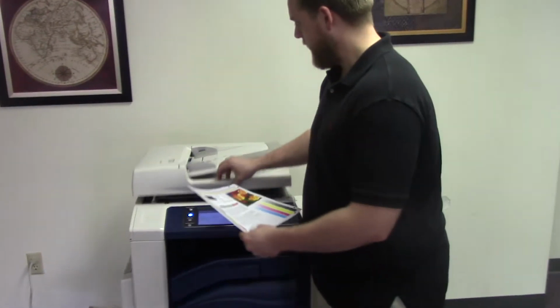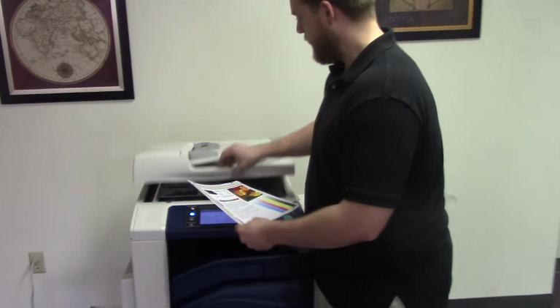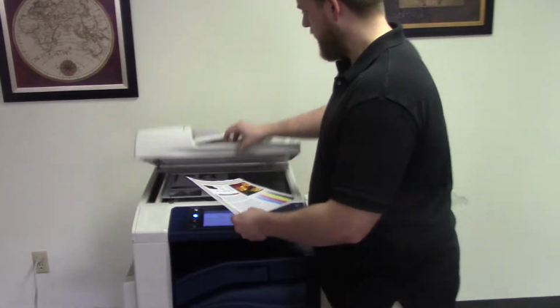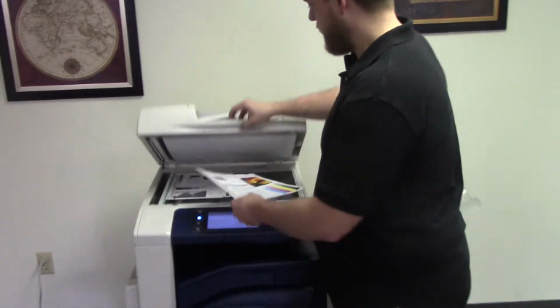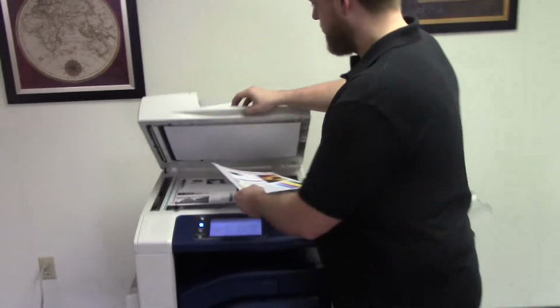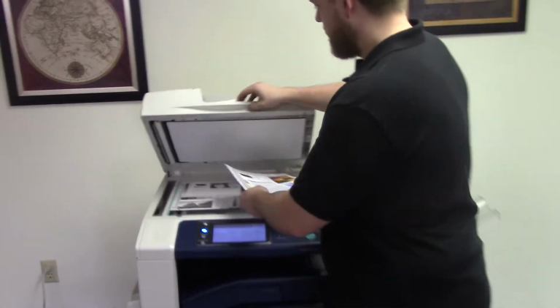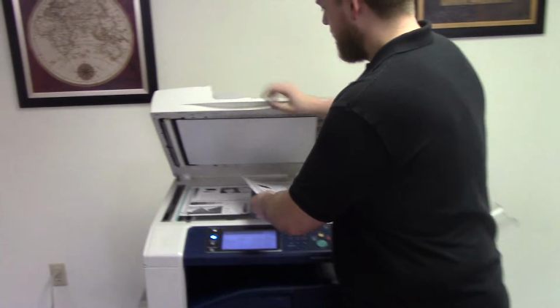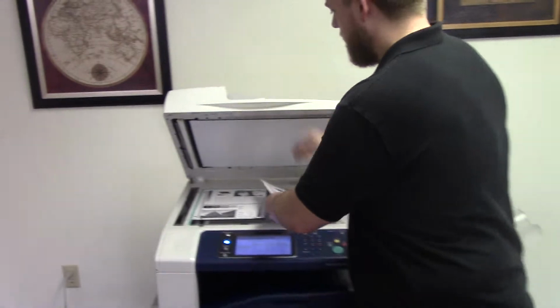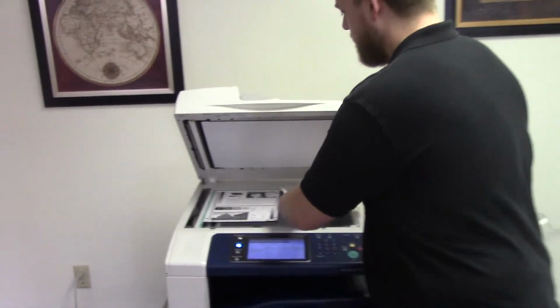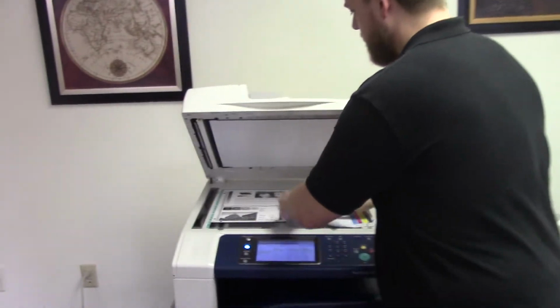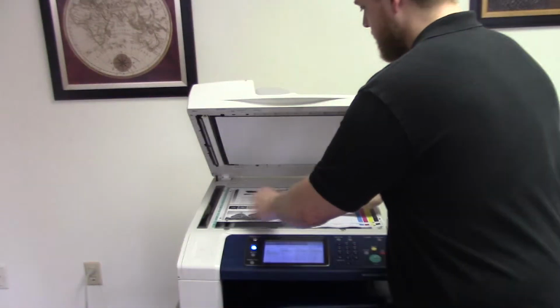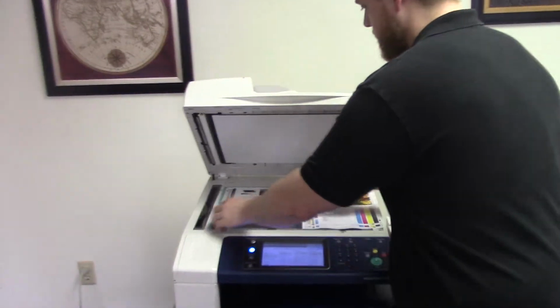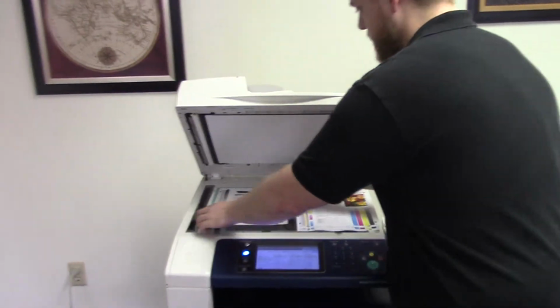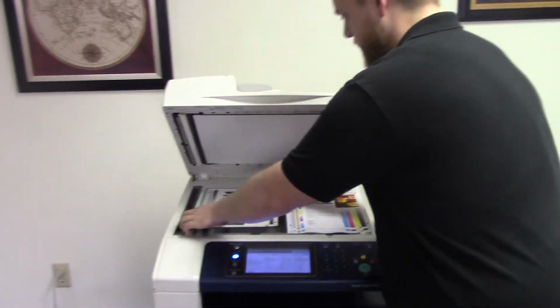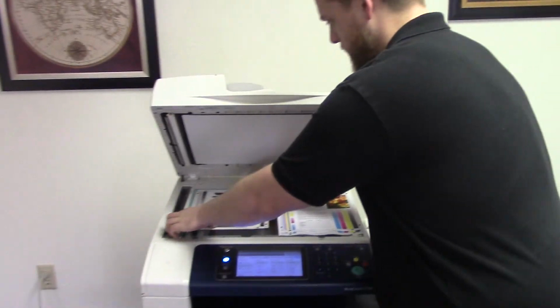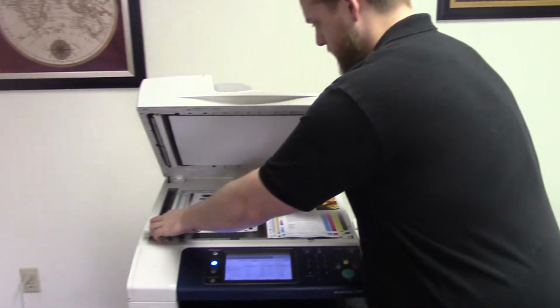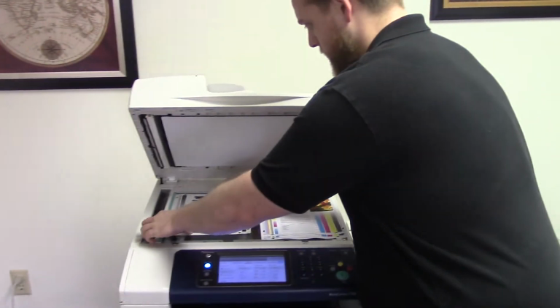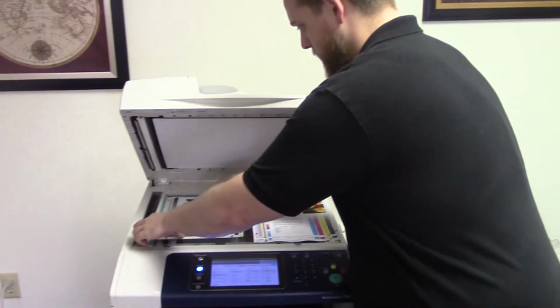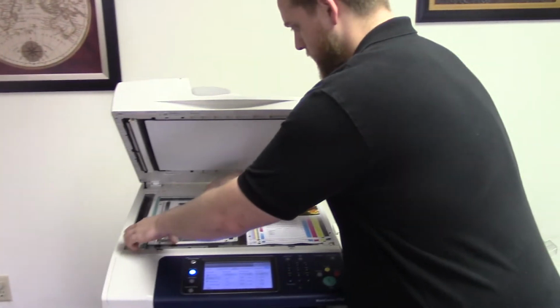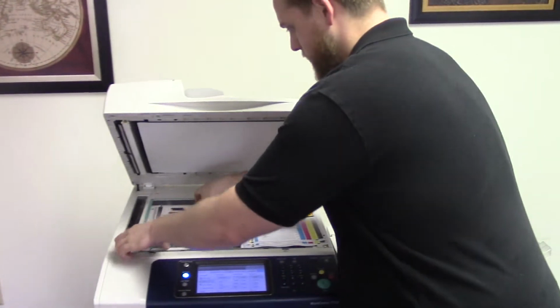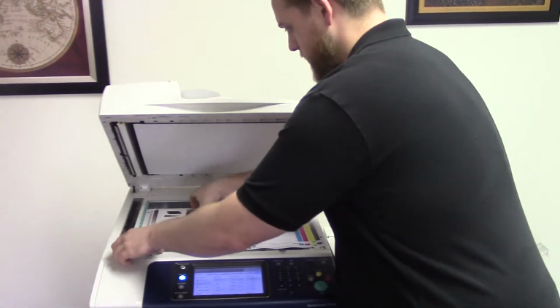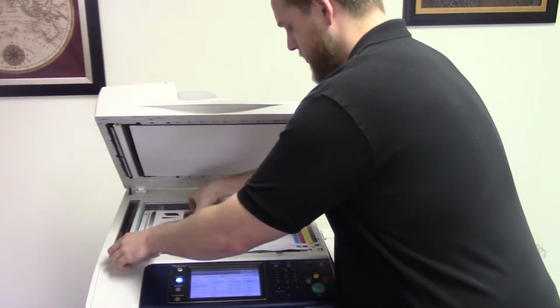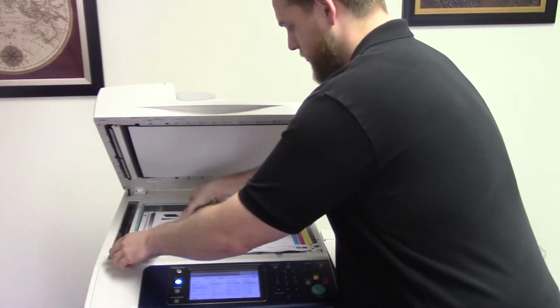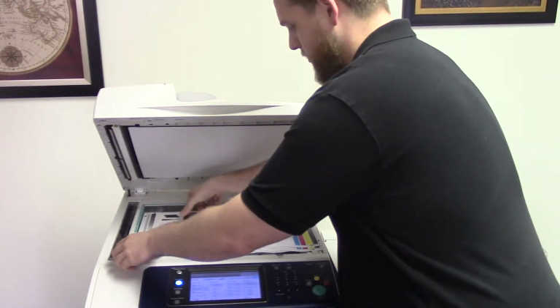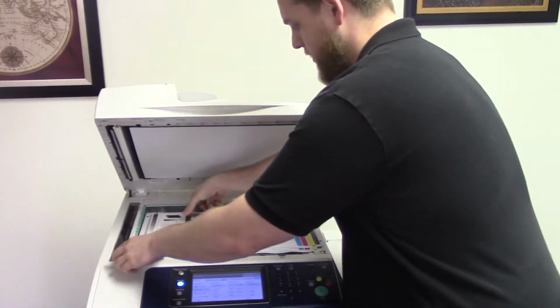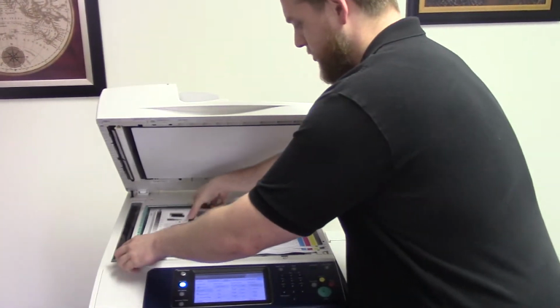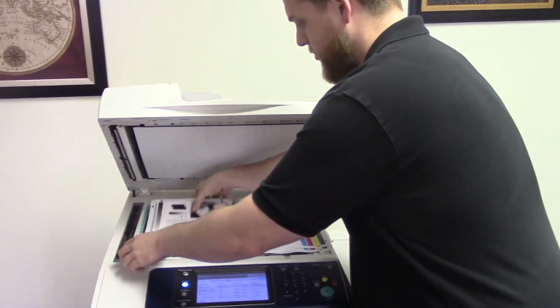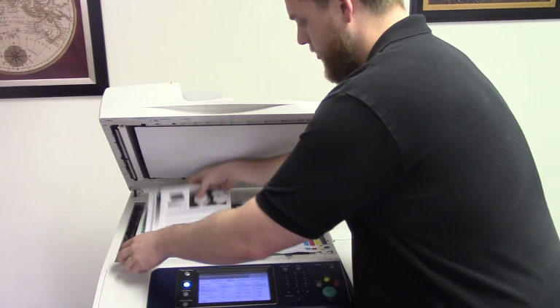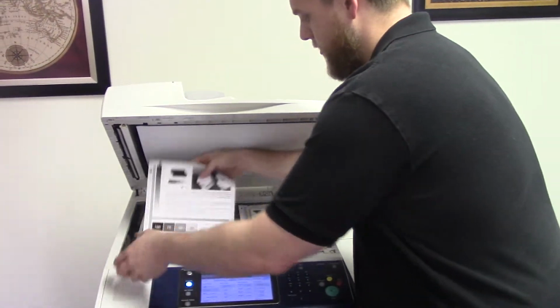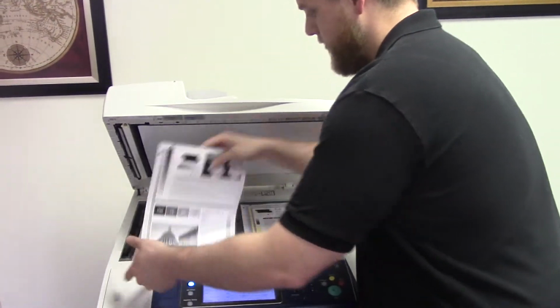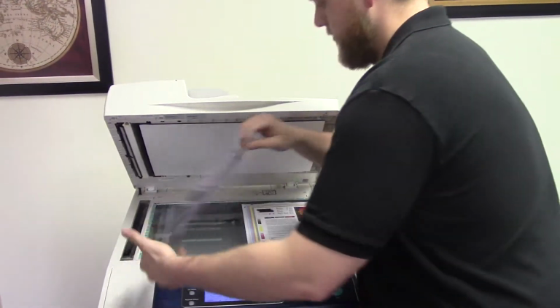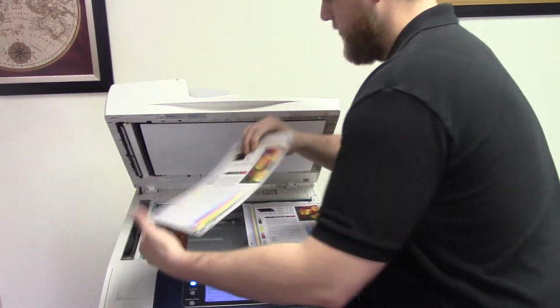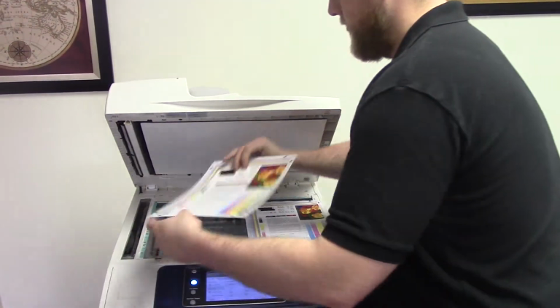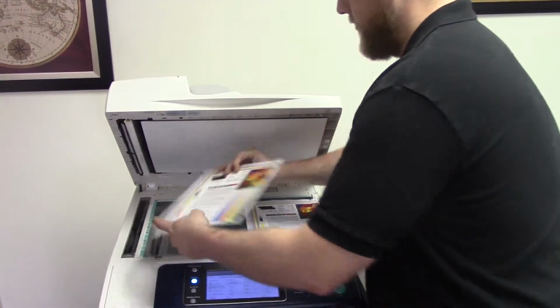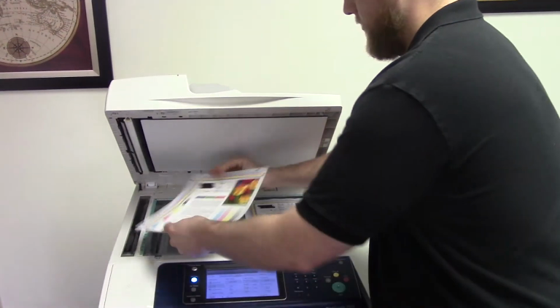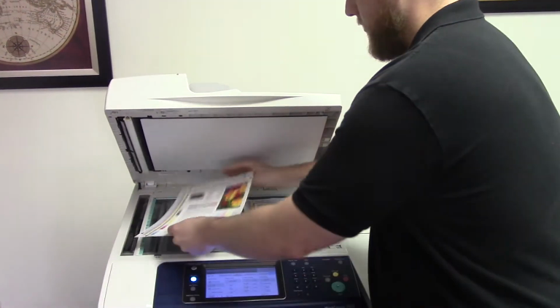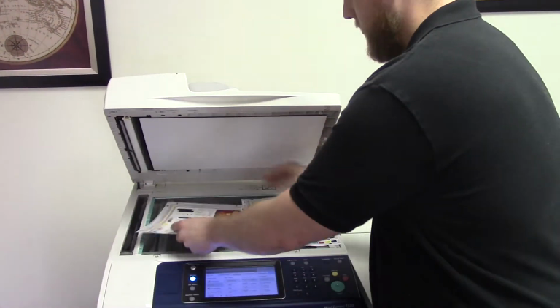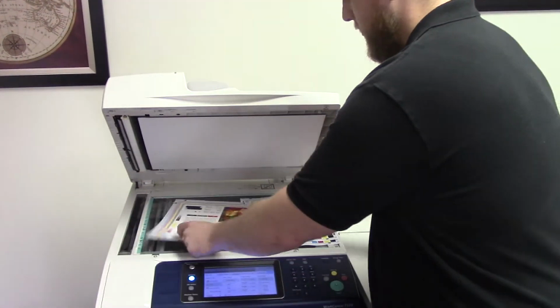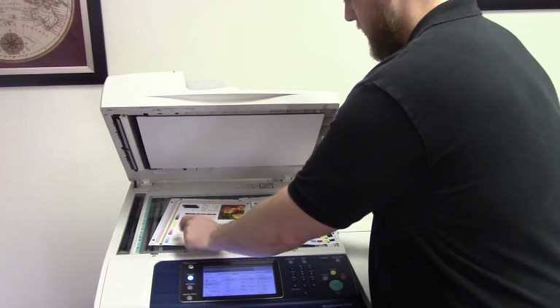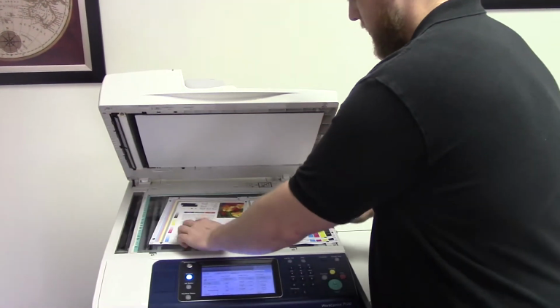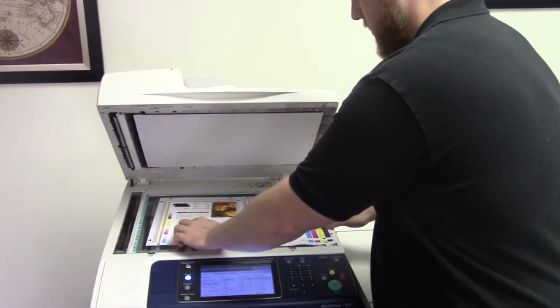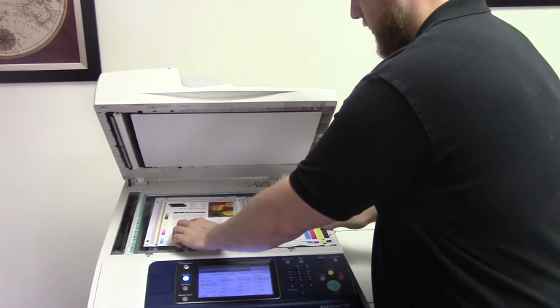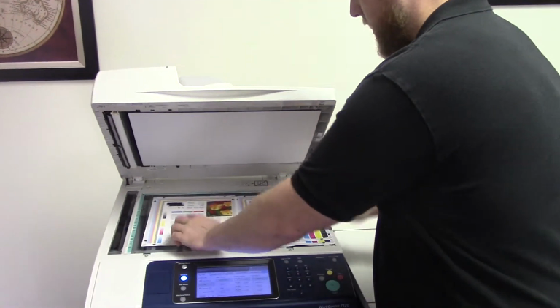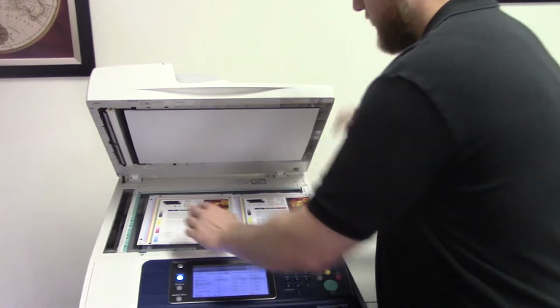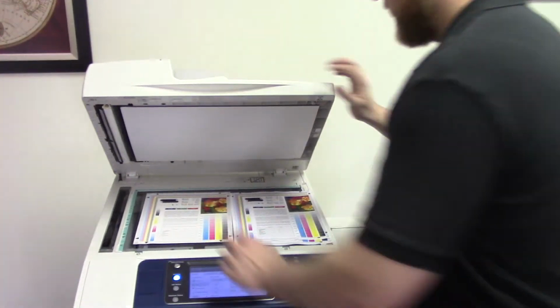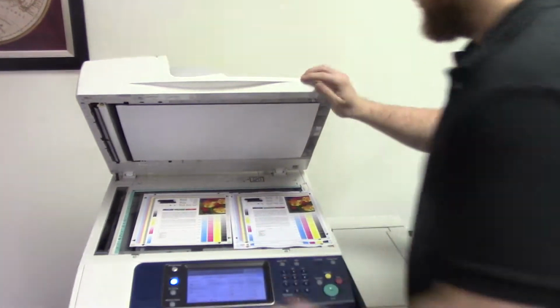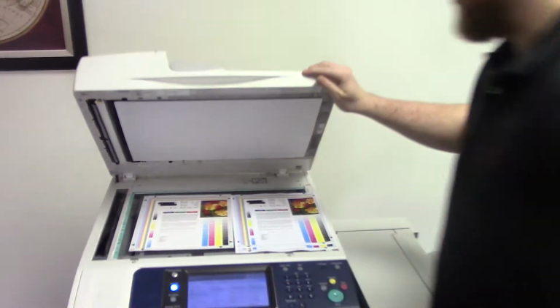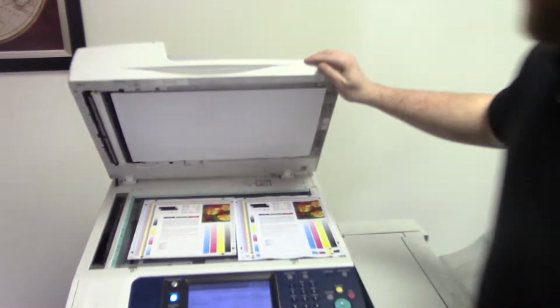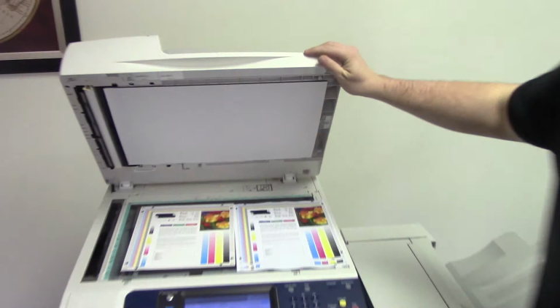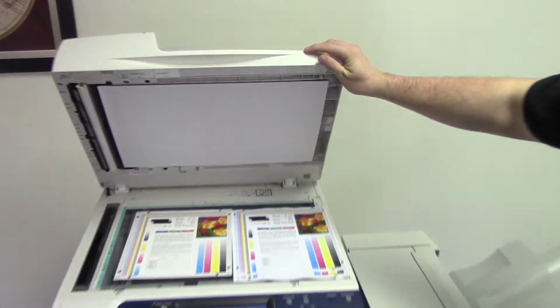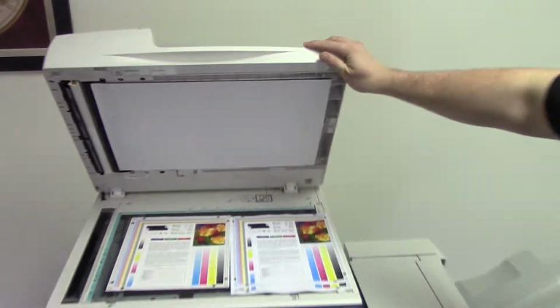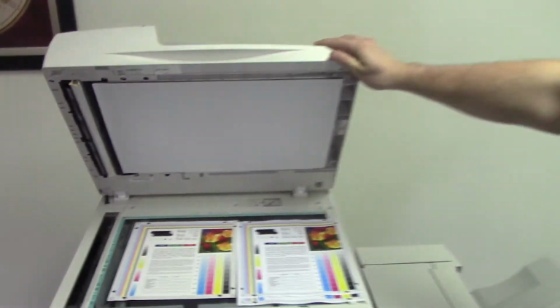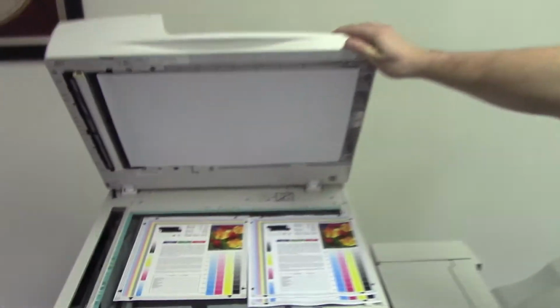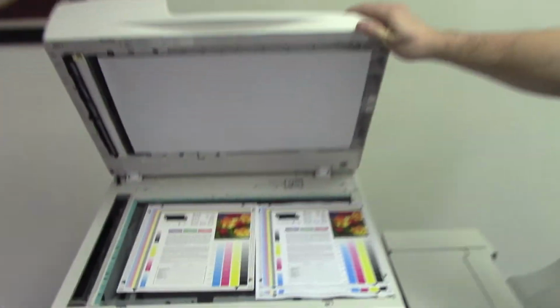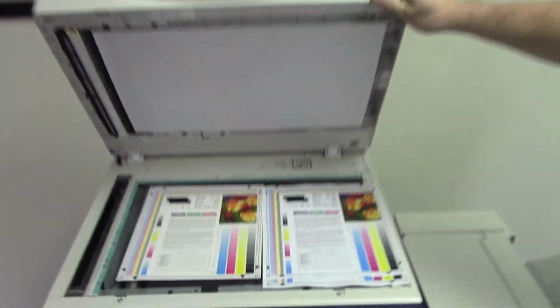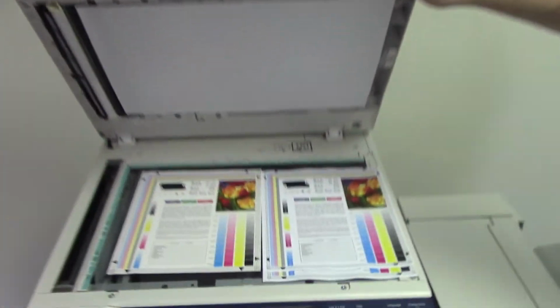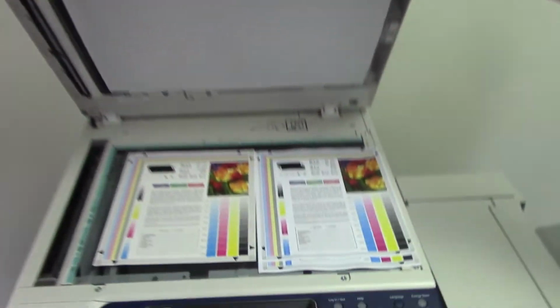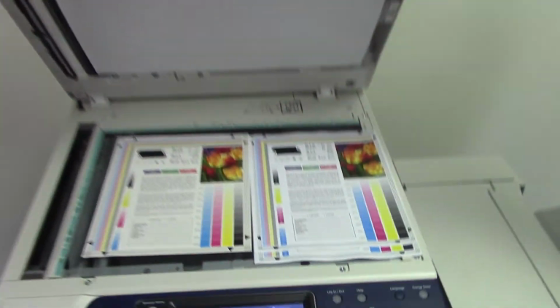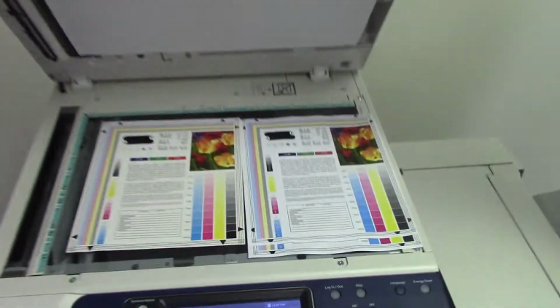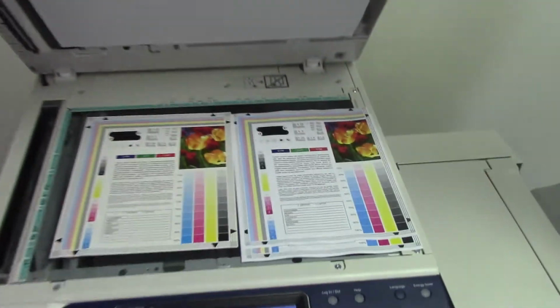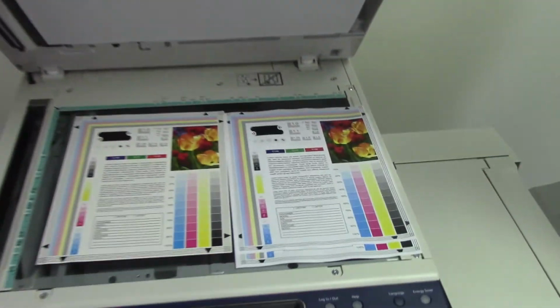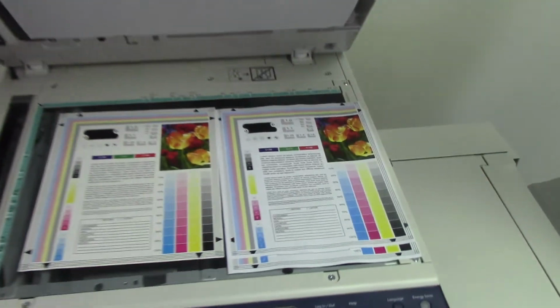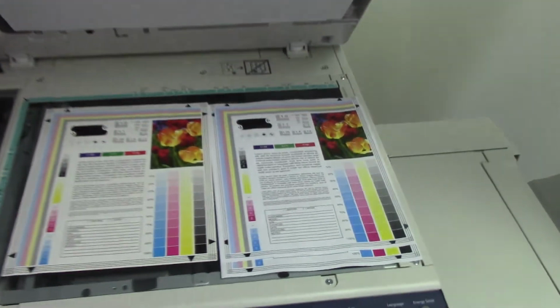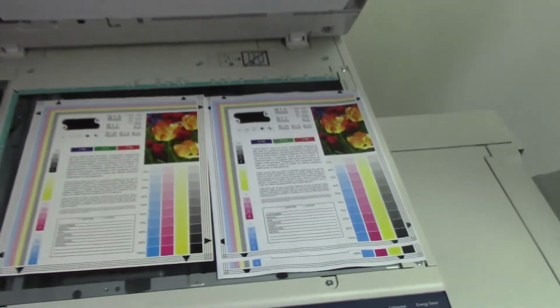Here we have our test copies next to our test chart, and as you can see, a very good color quality on this machine.